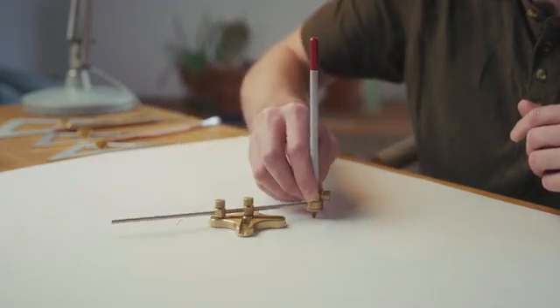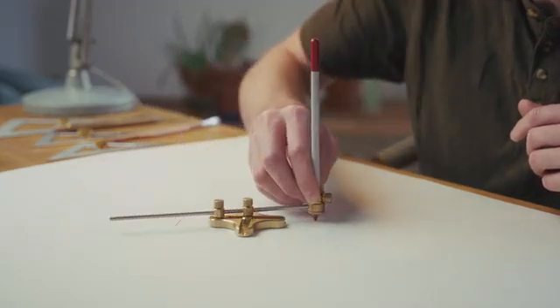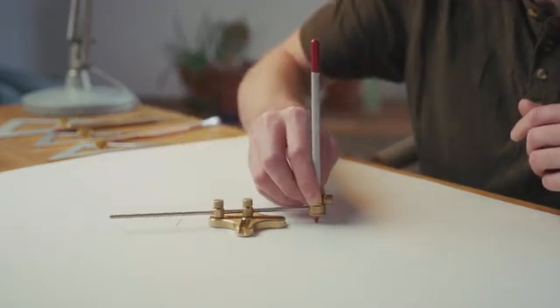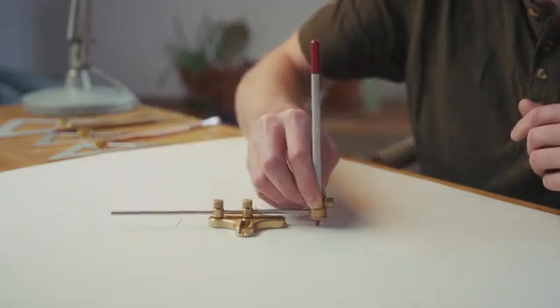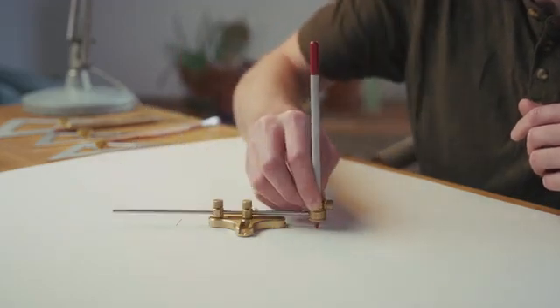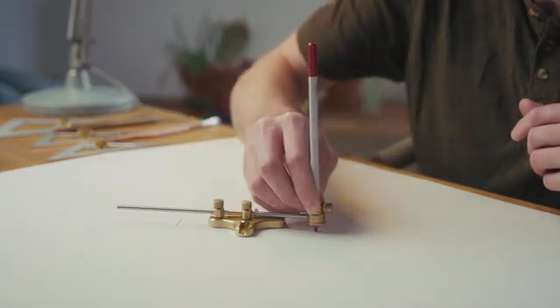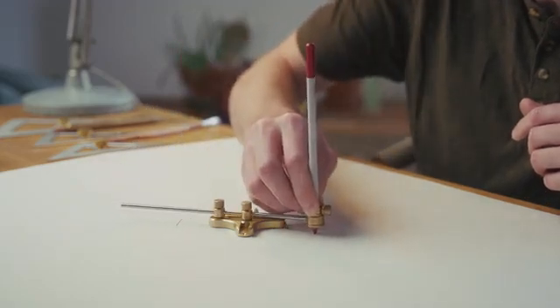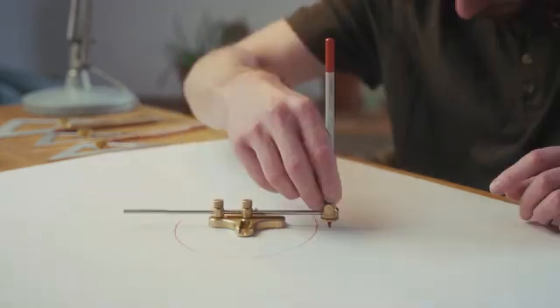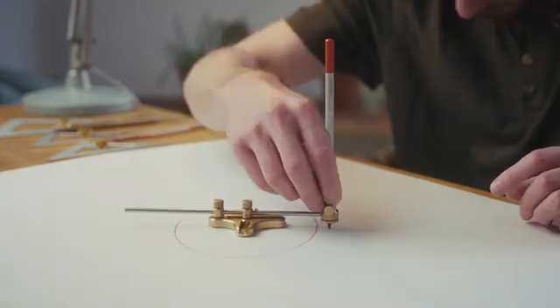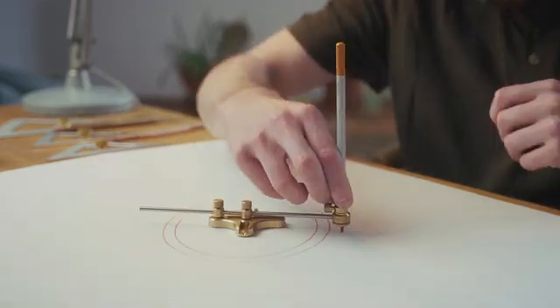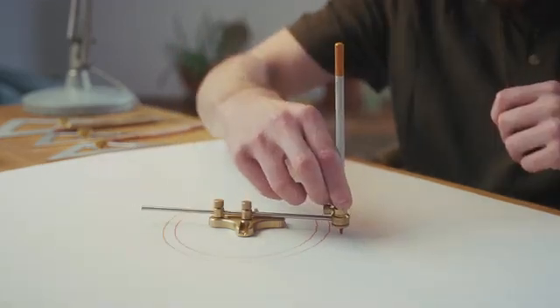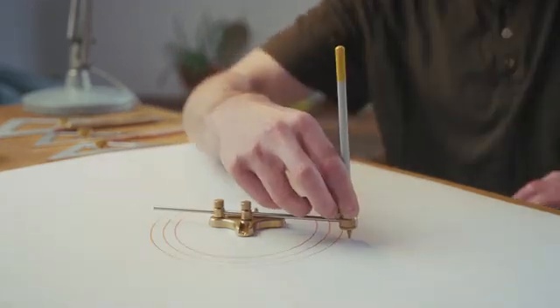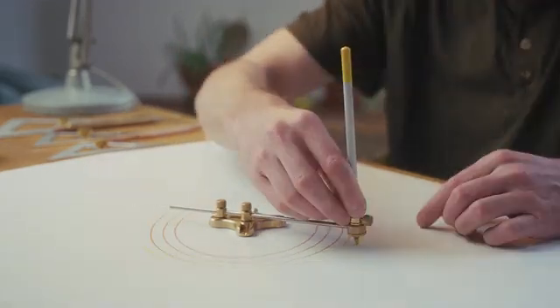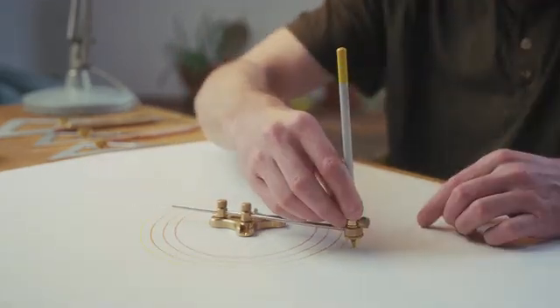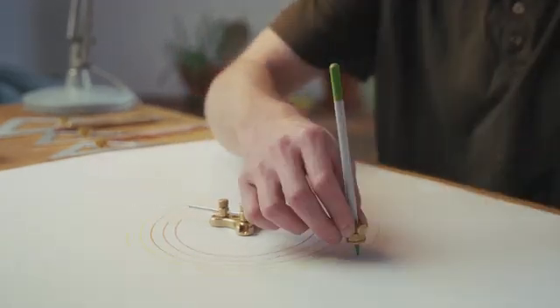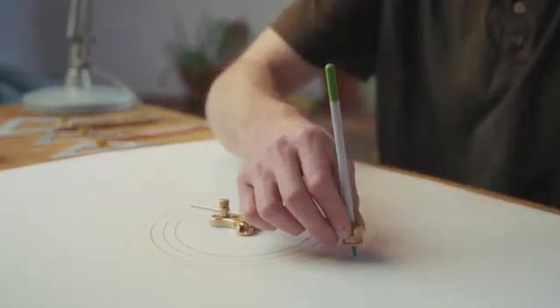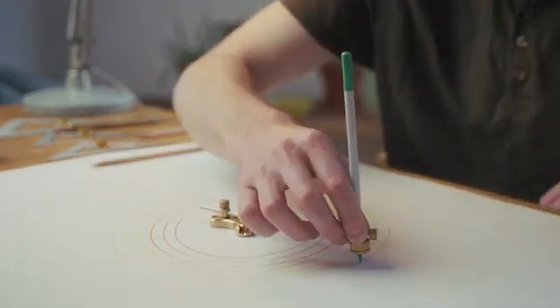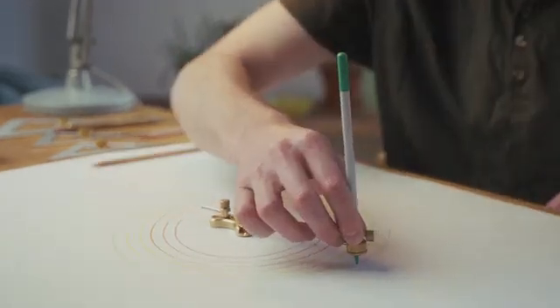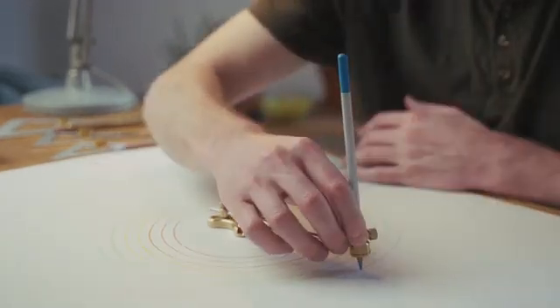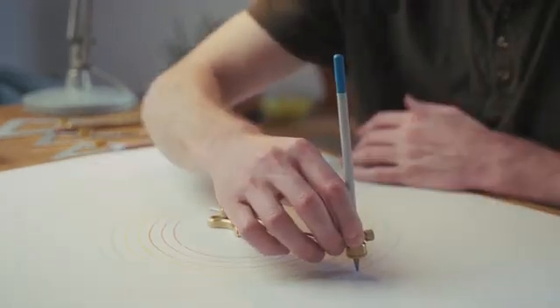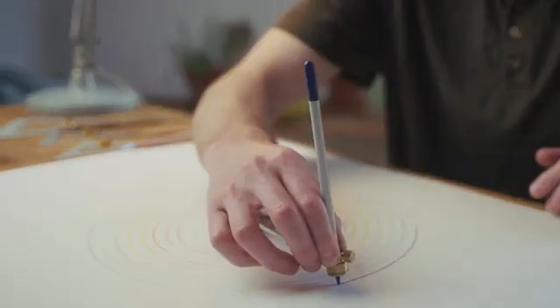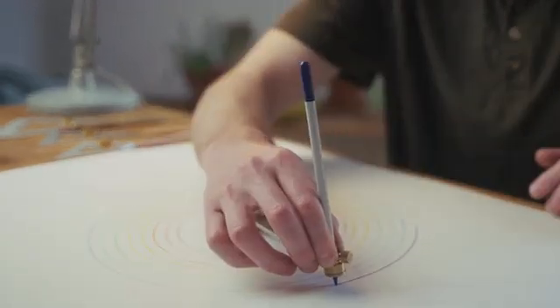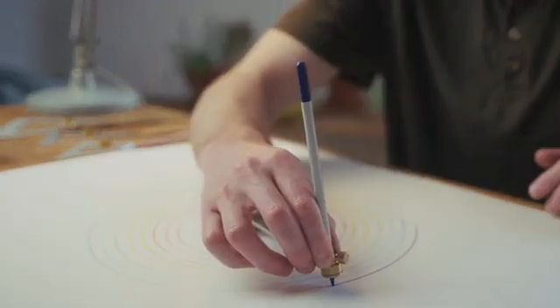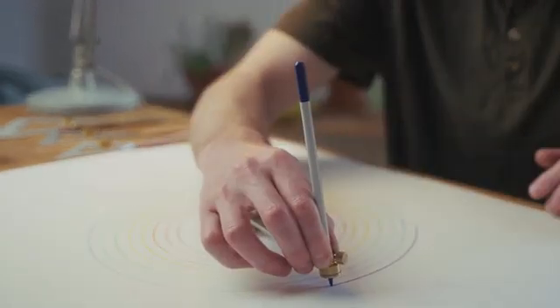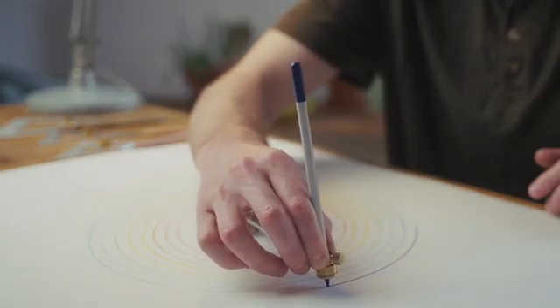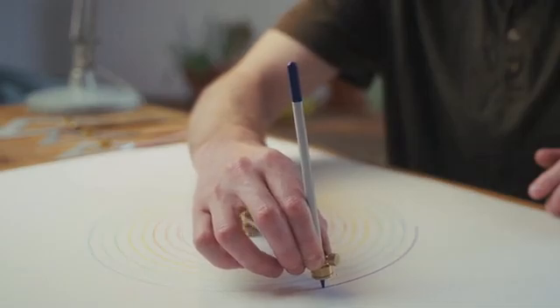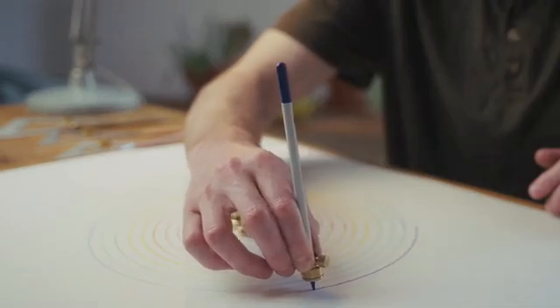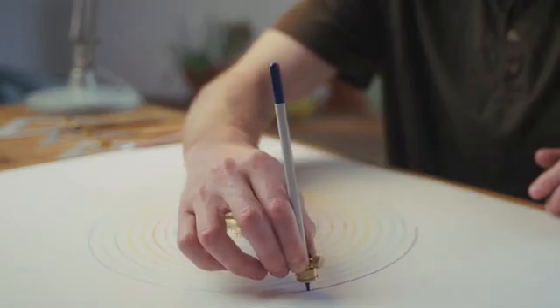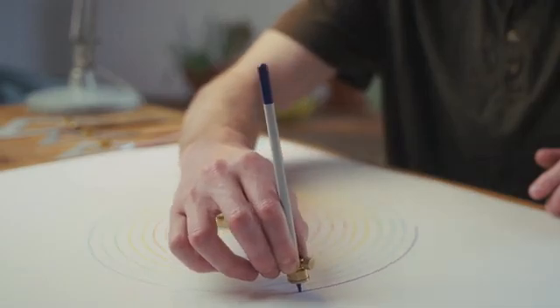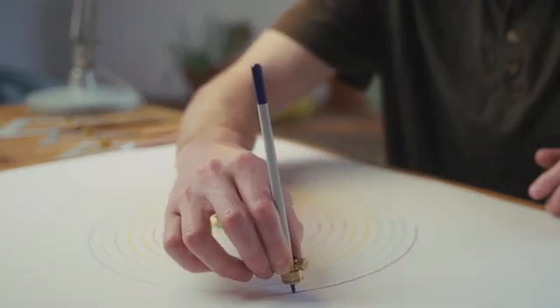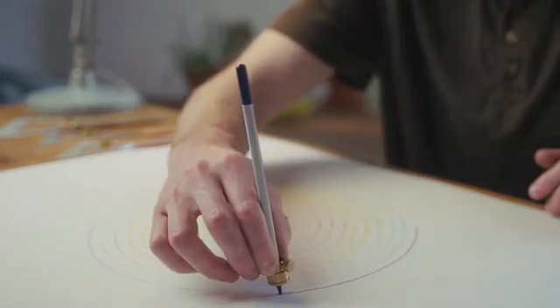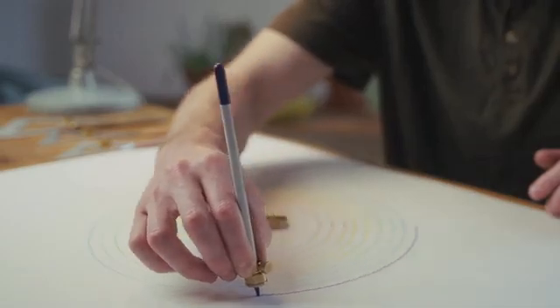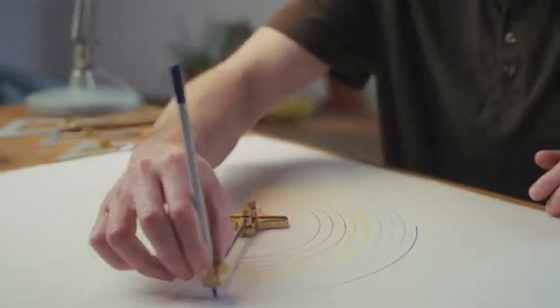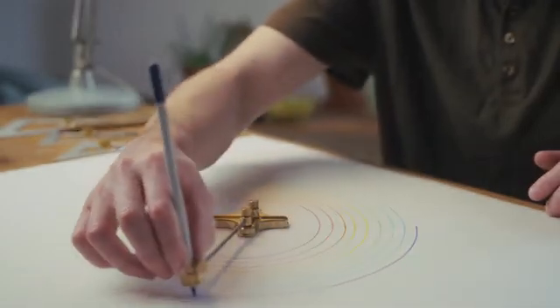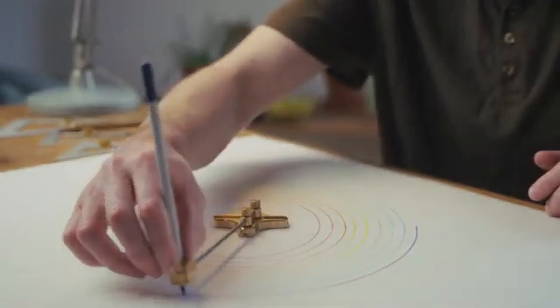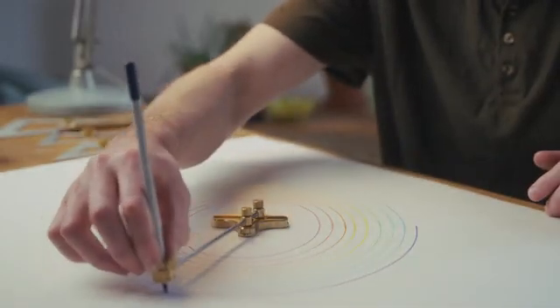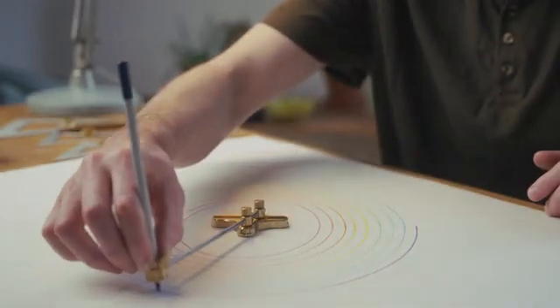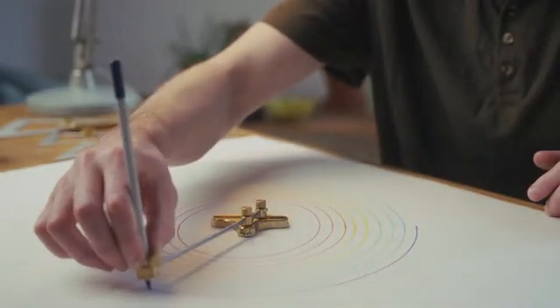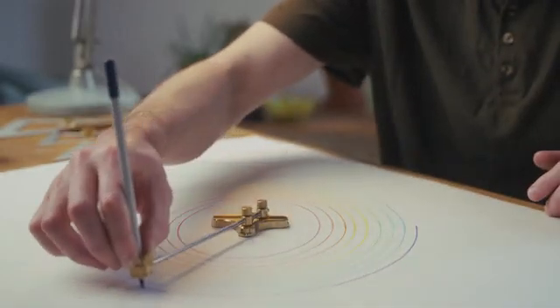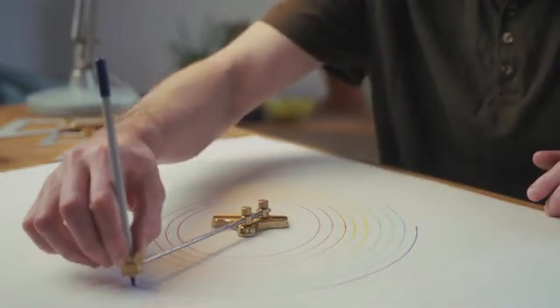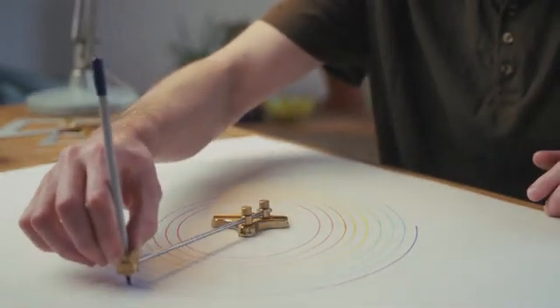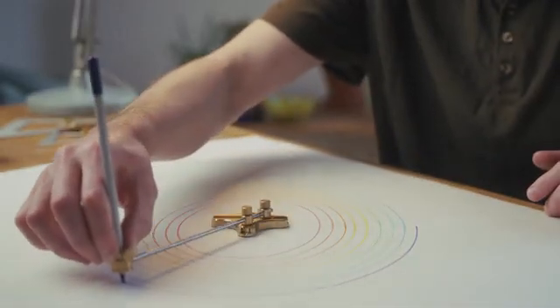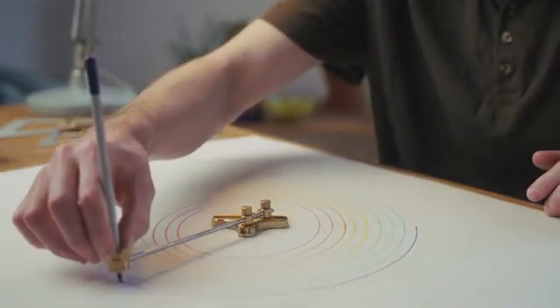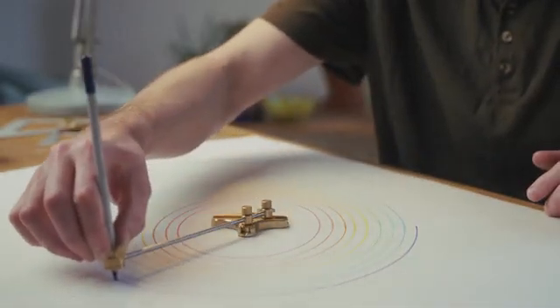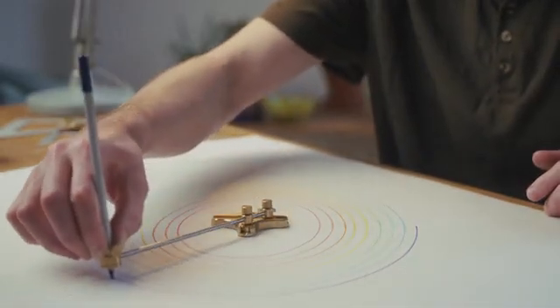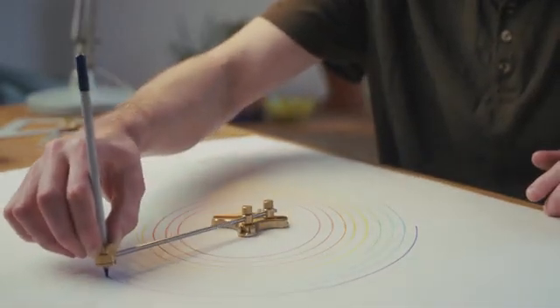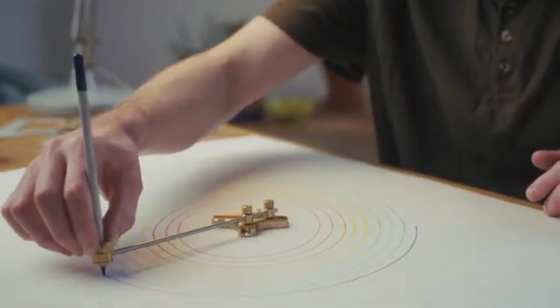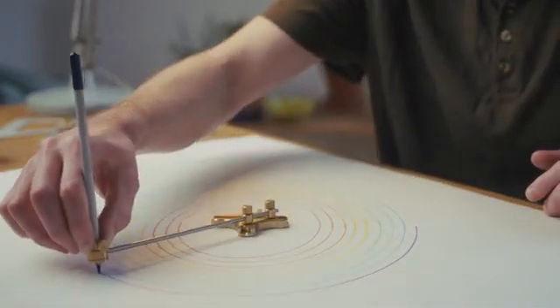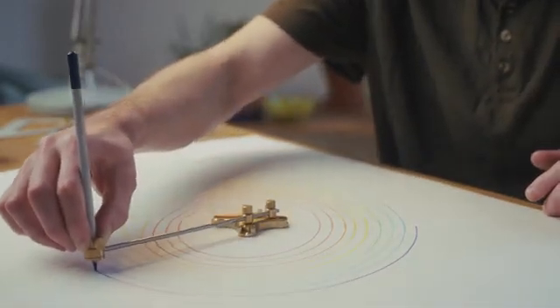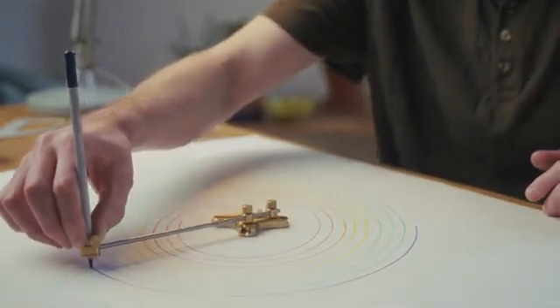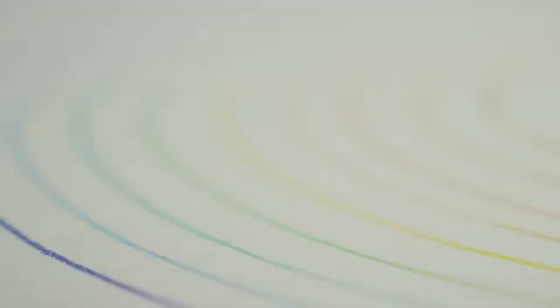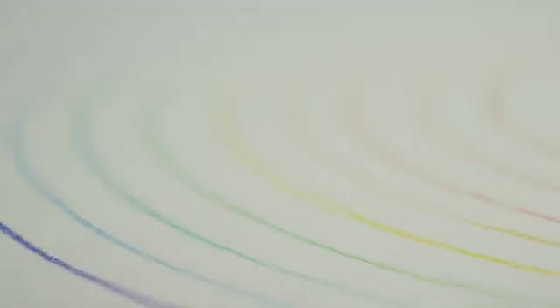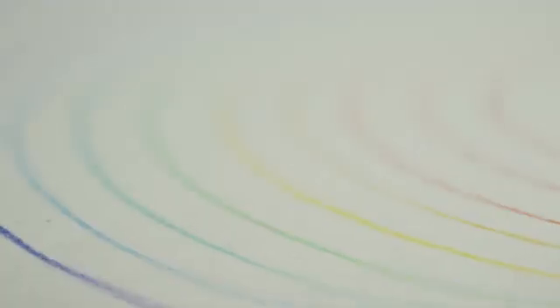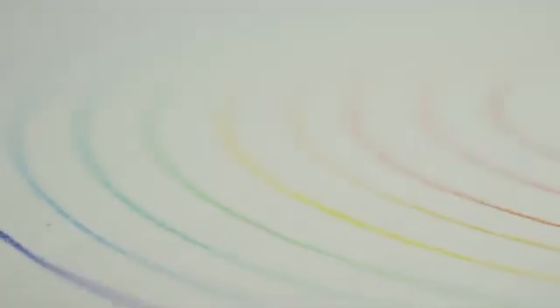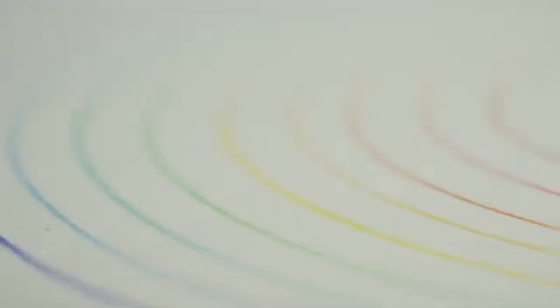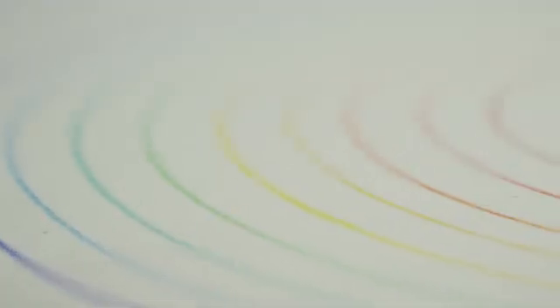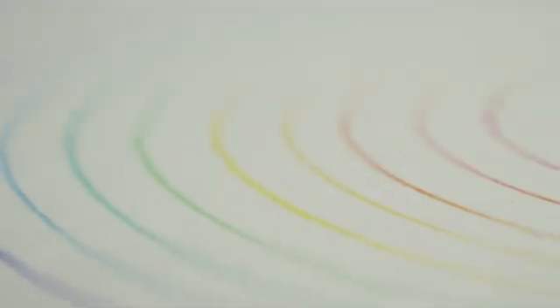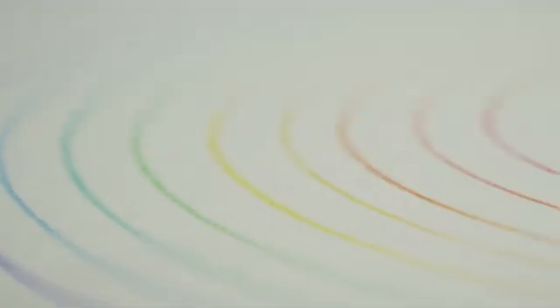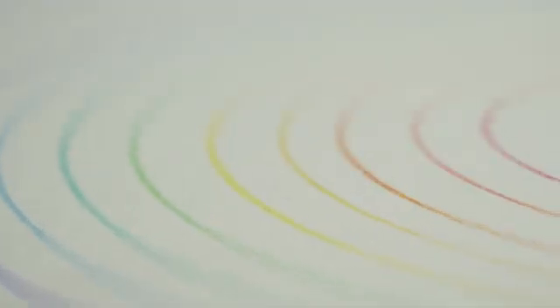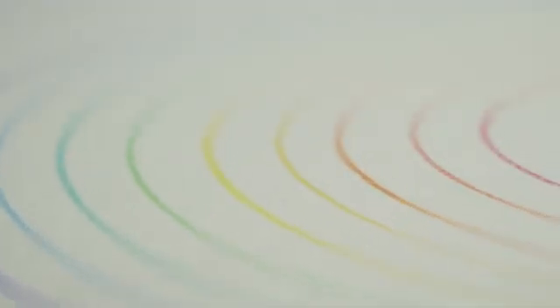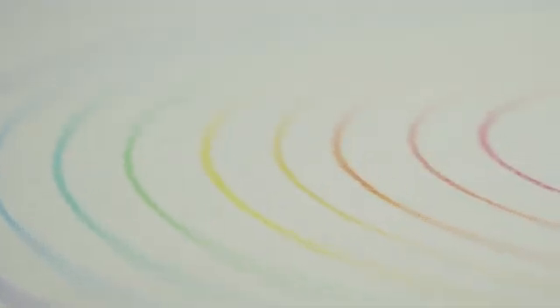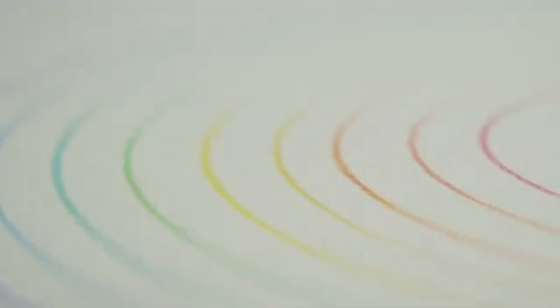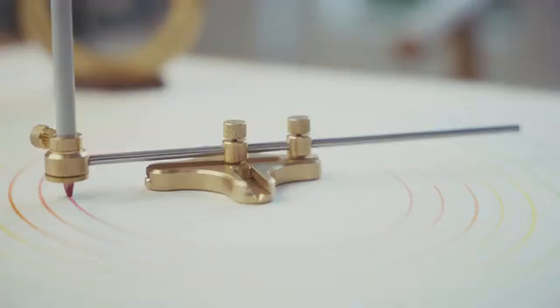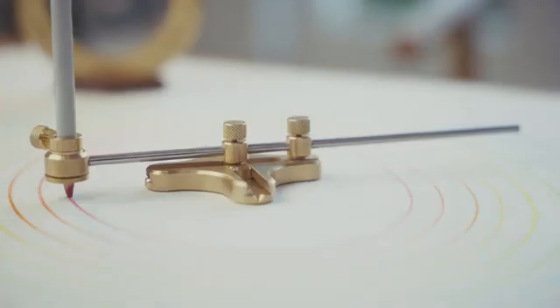Like all our tools, the Ellipso is designed to be both functional and beautiful — something you'll want on your desk for years to come.